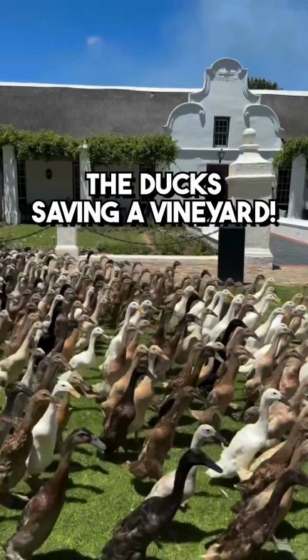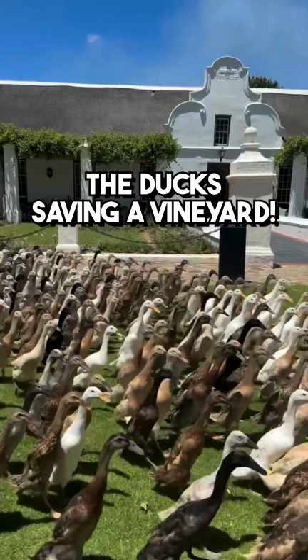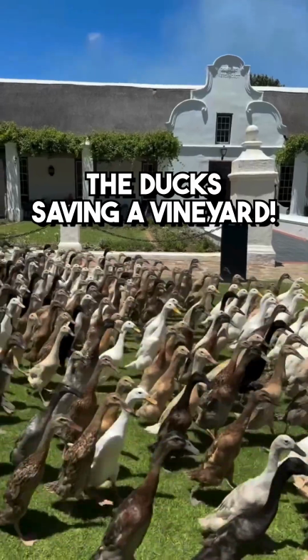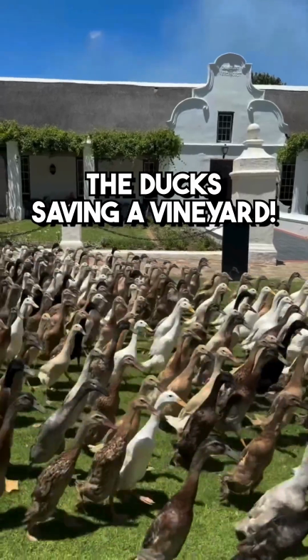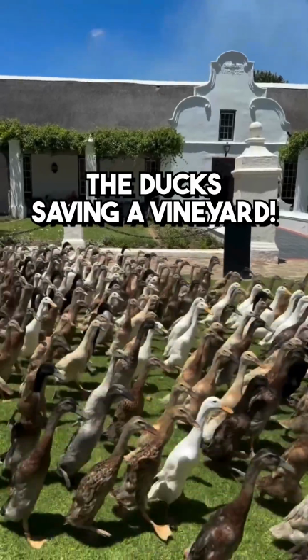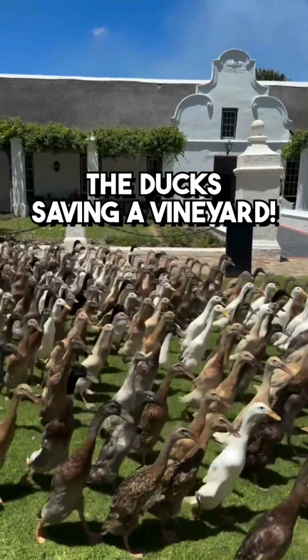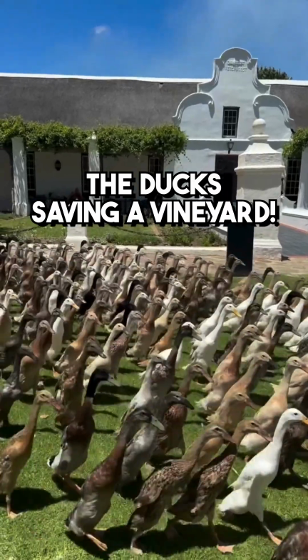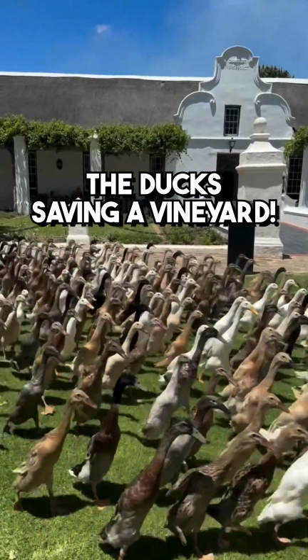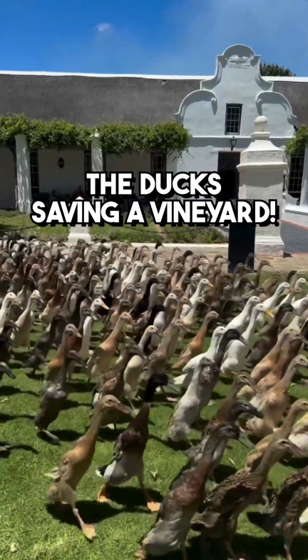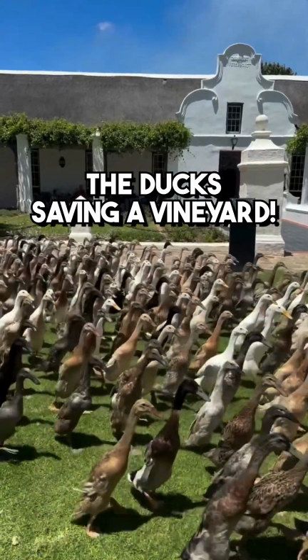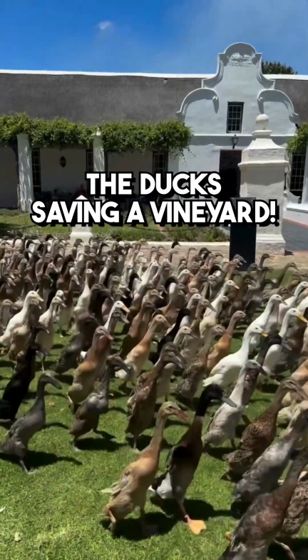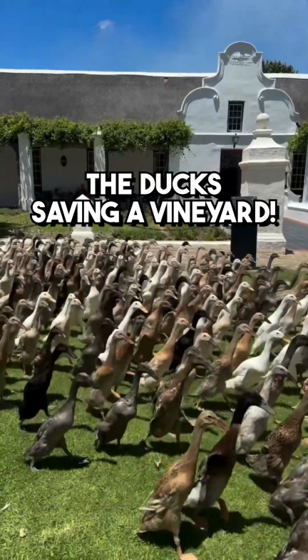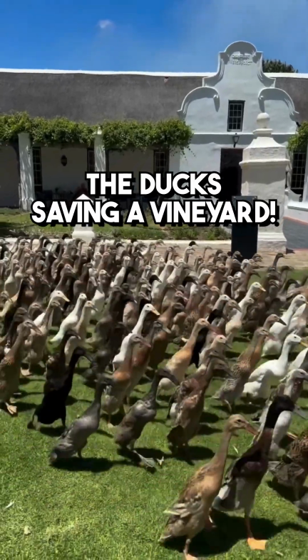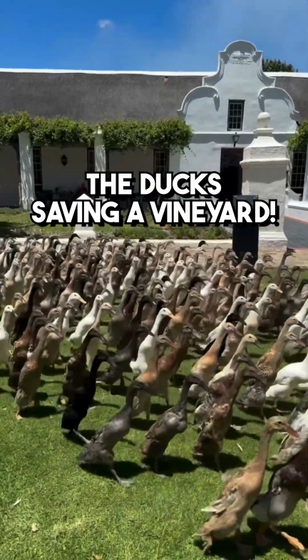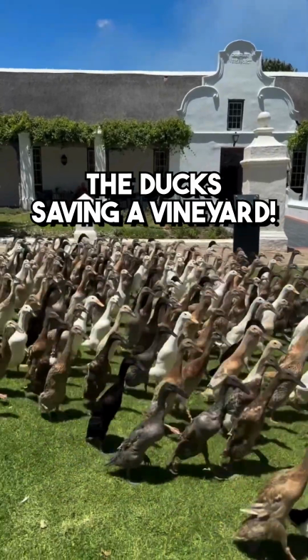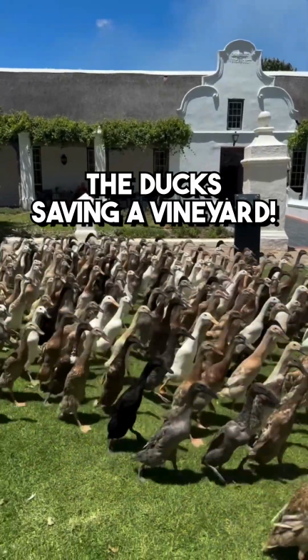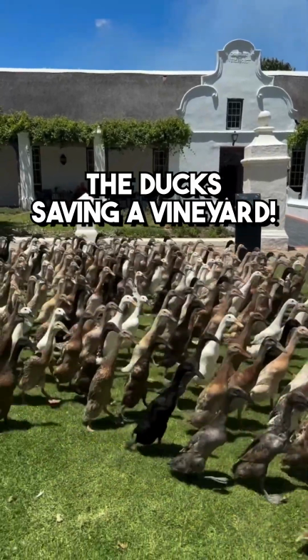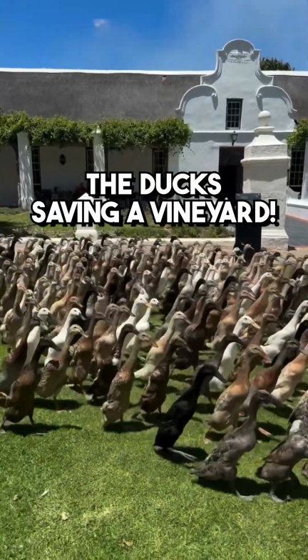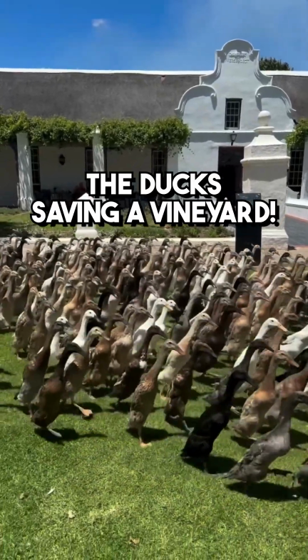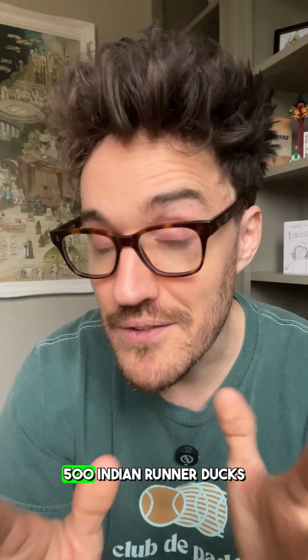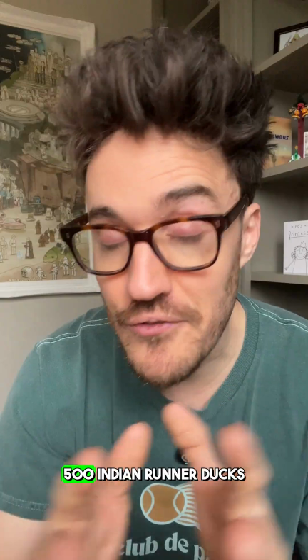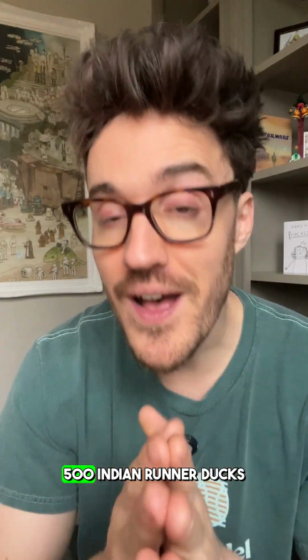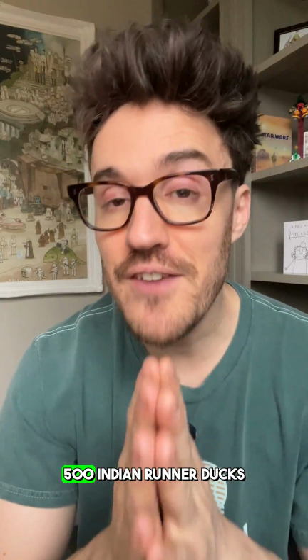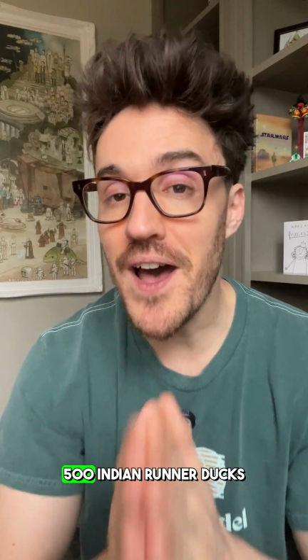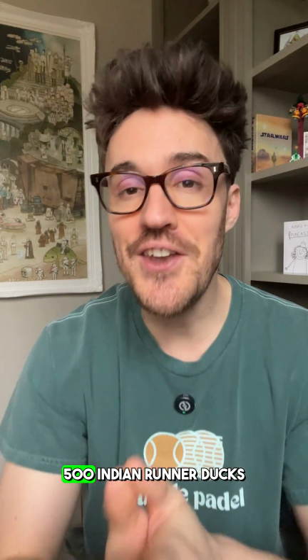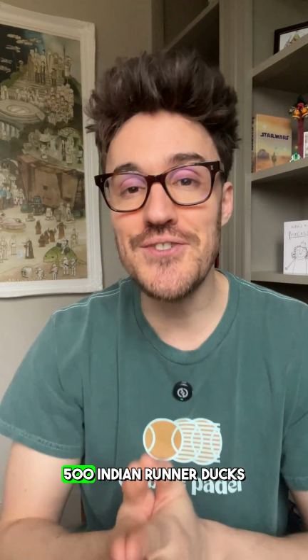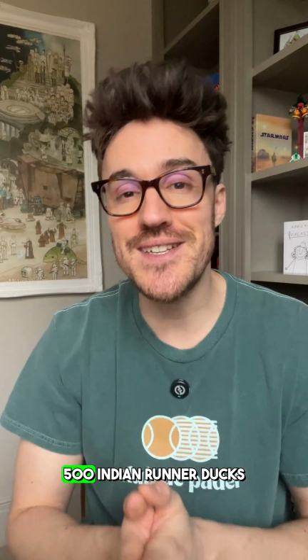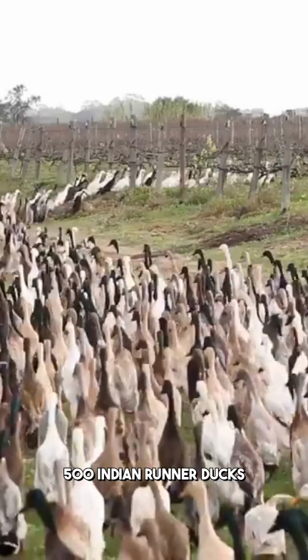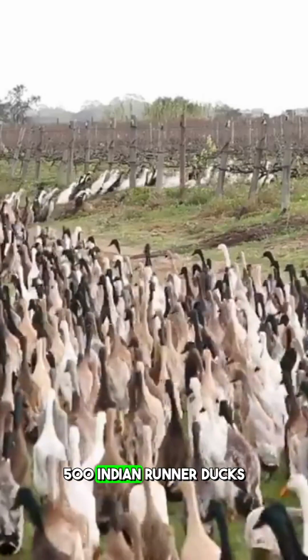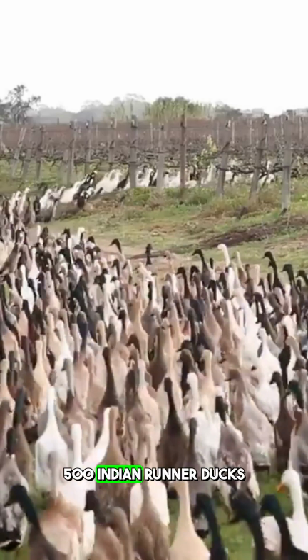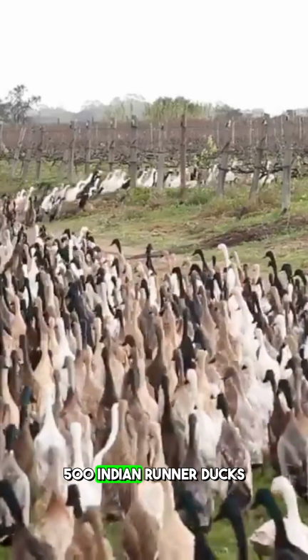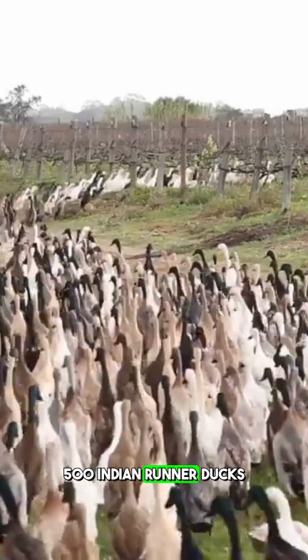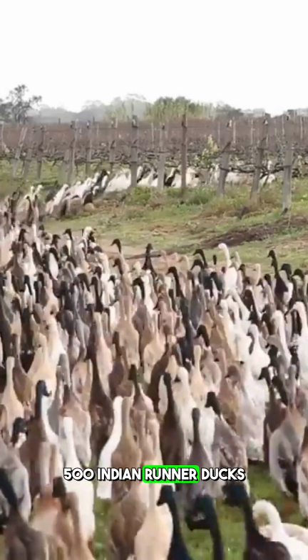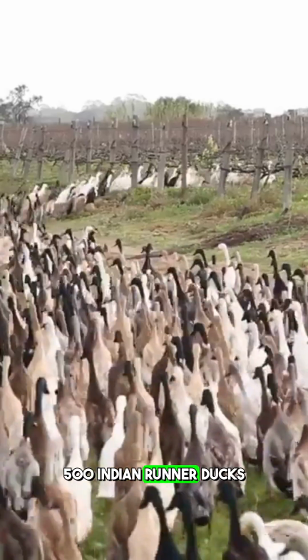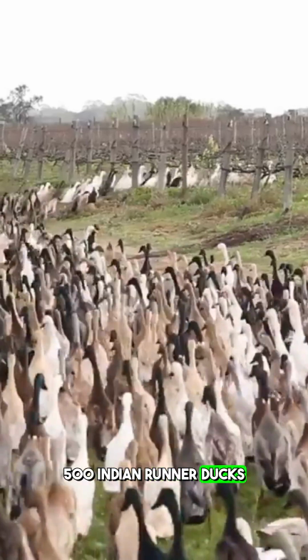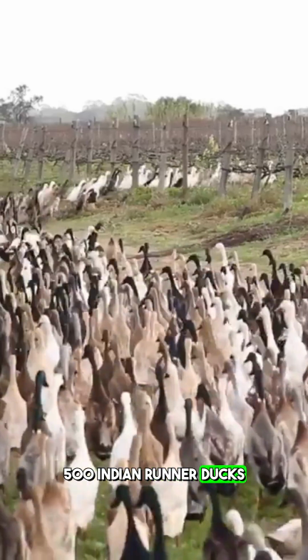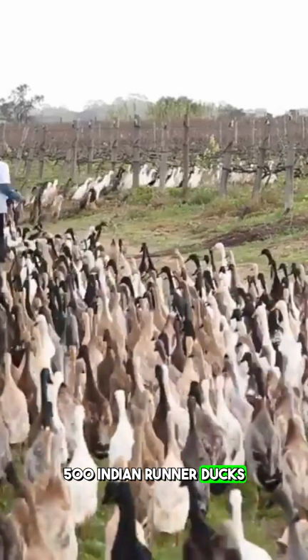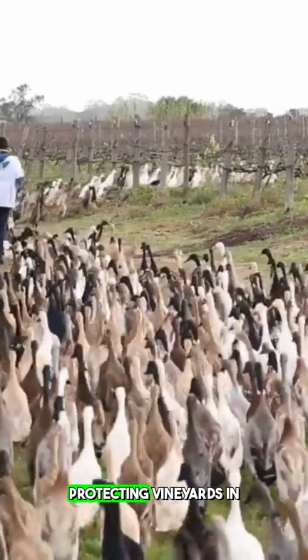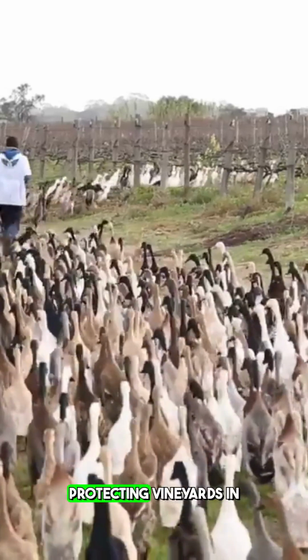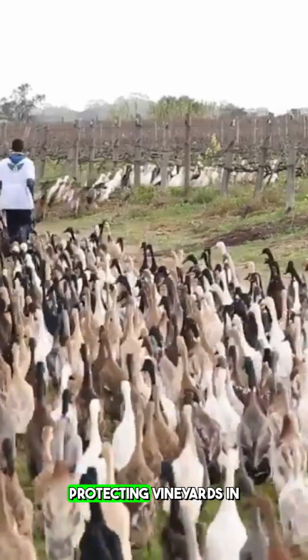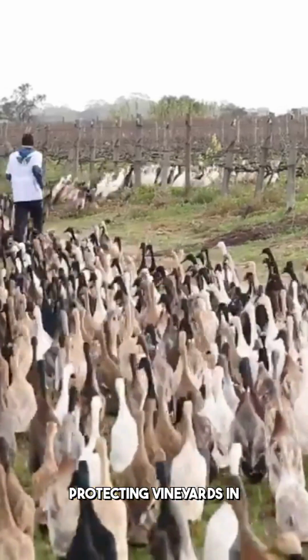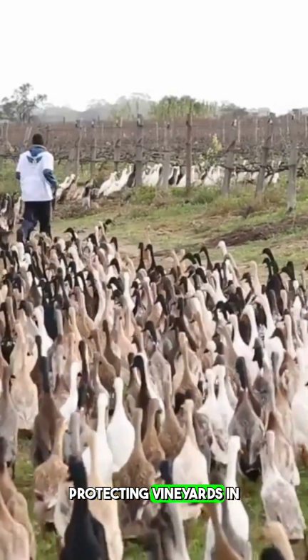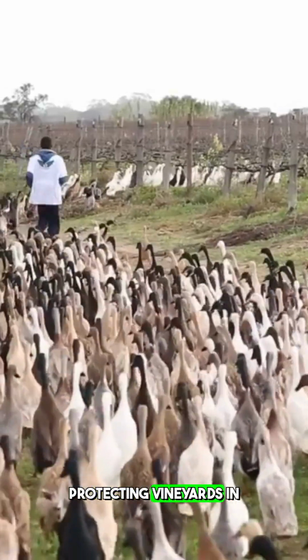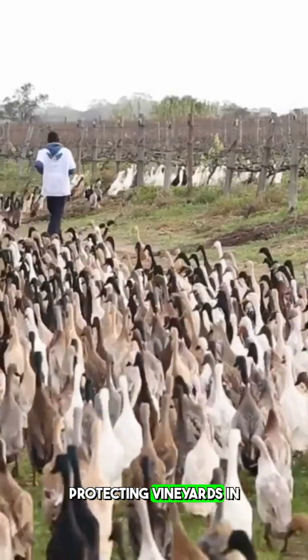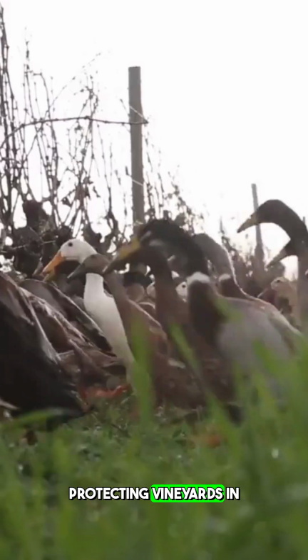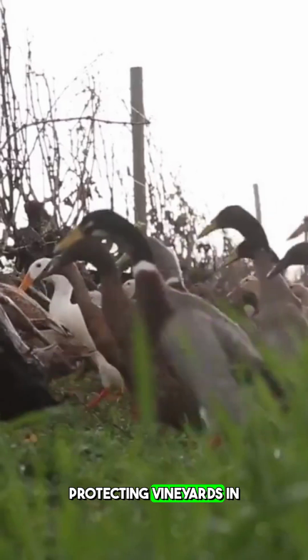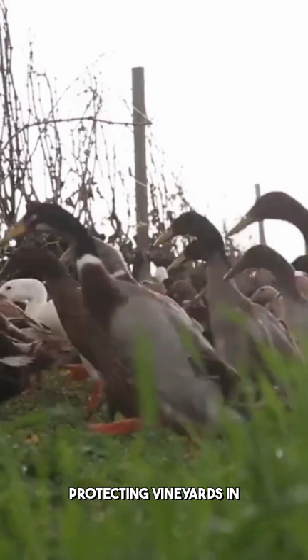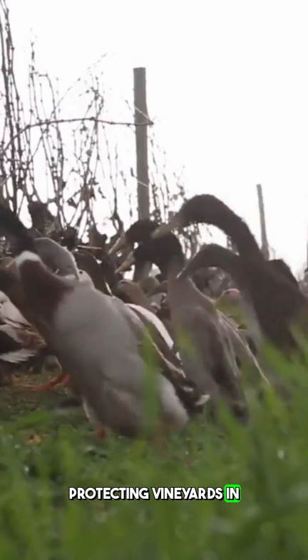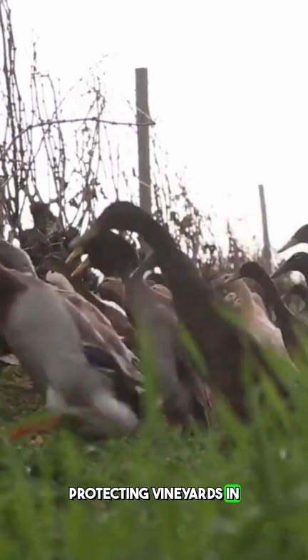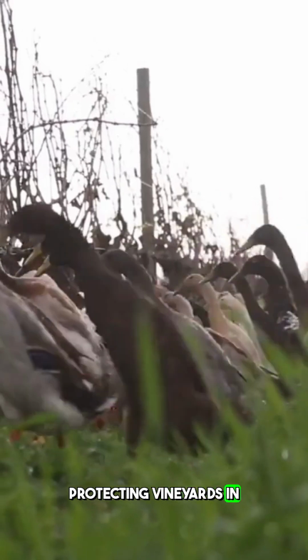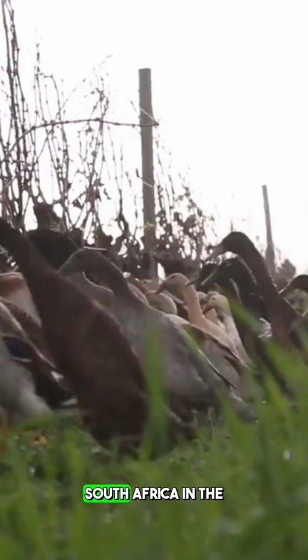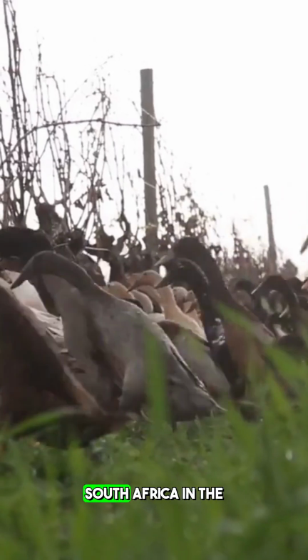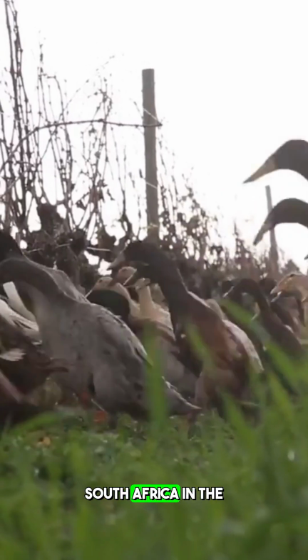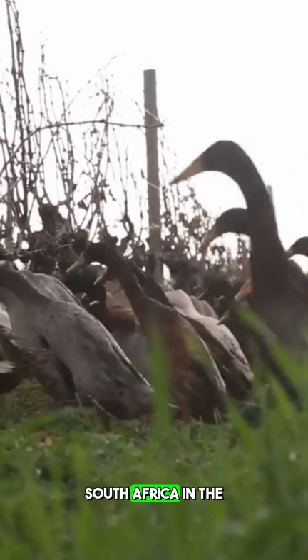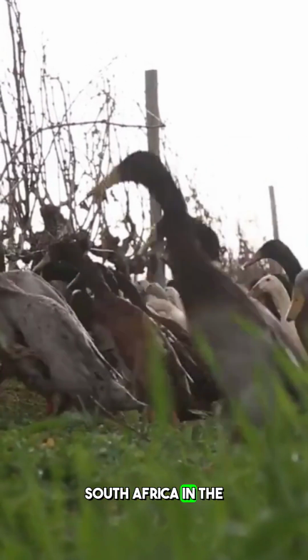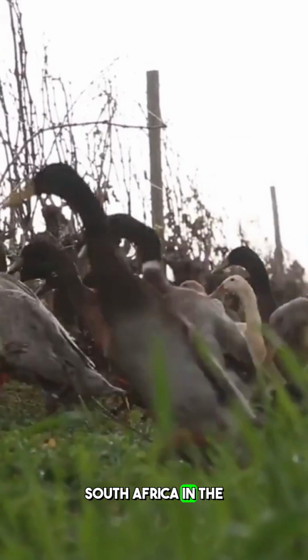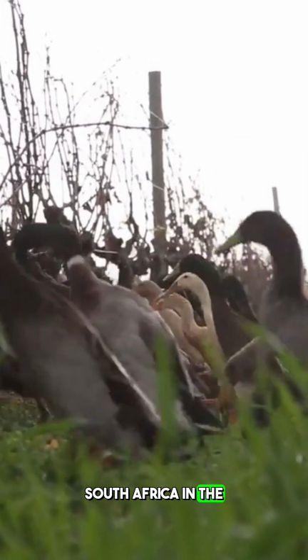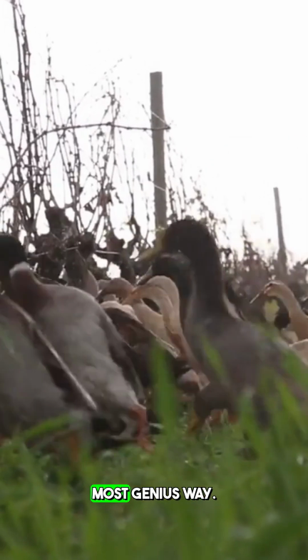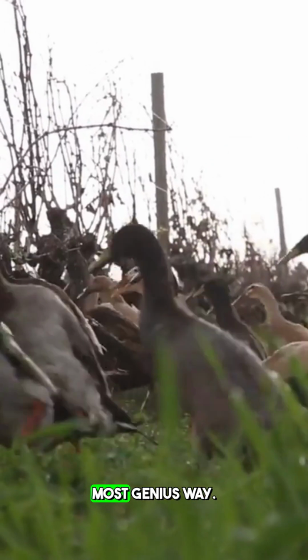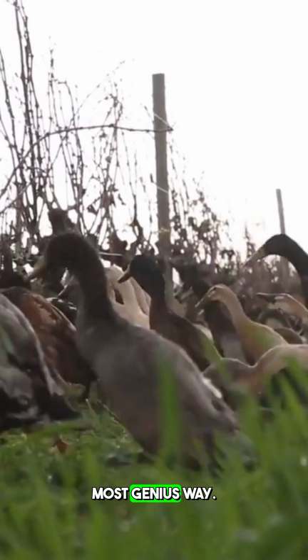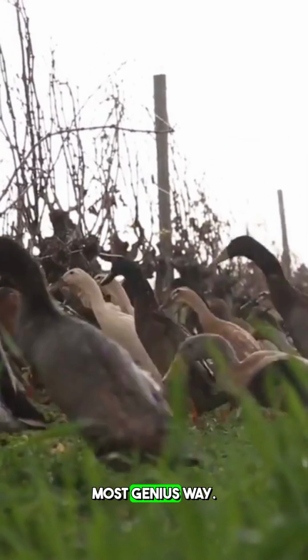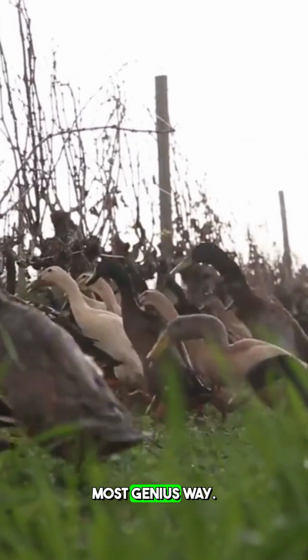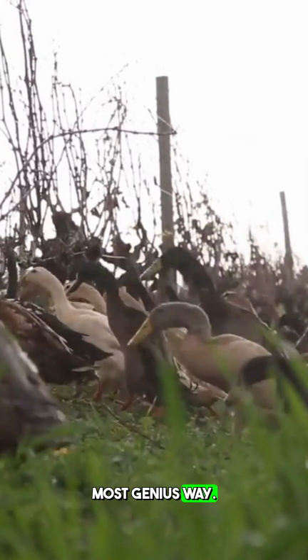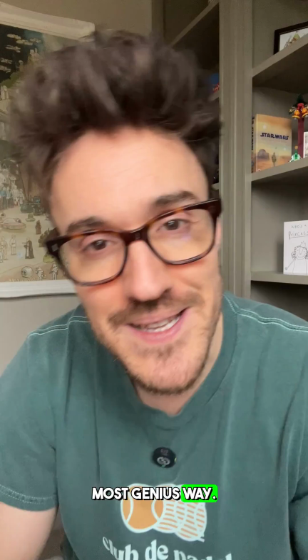This might be the best sustainable farming method I've ever seen. 500 Indian runner ducks protecting vineyards in South Africa in the most genius way.